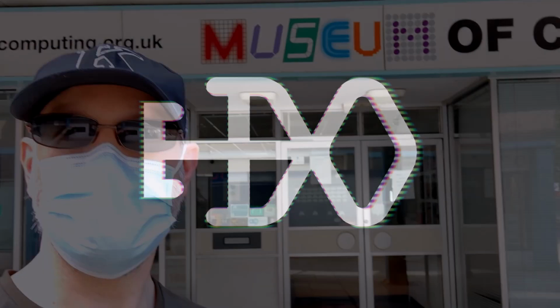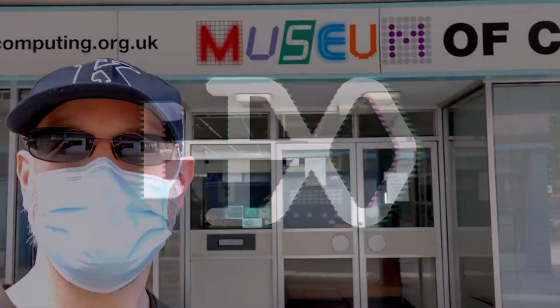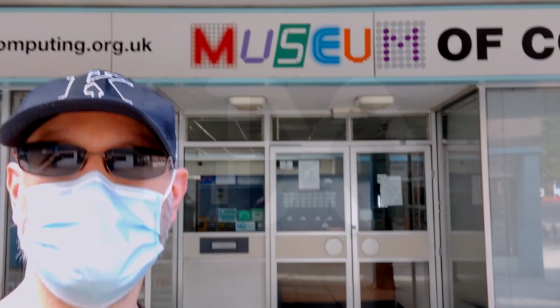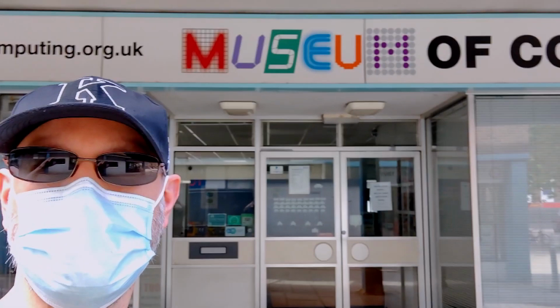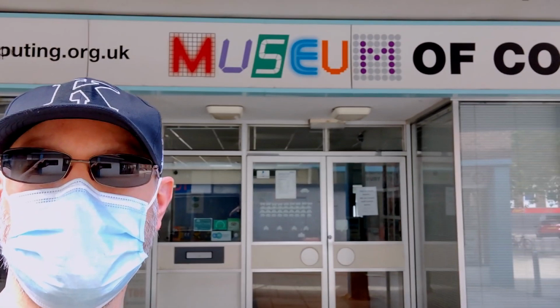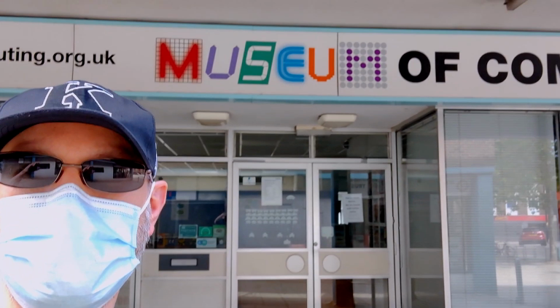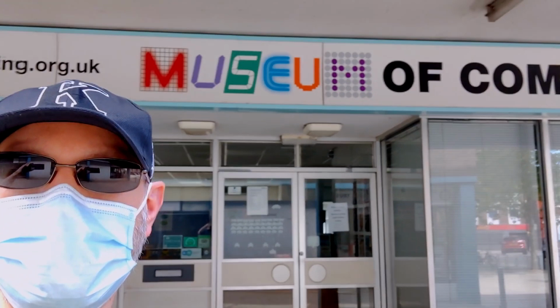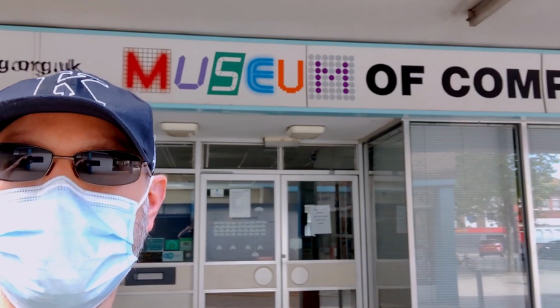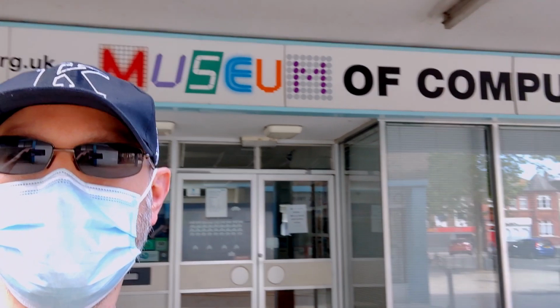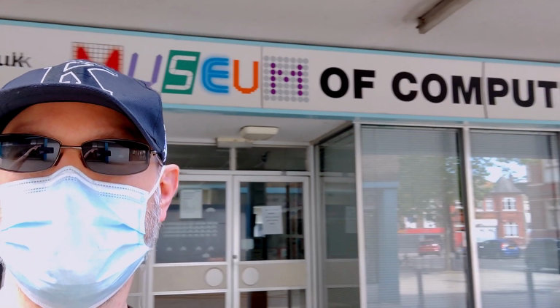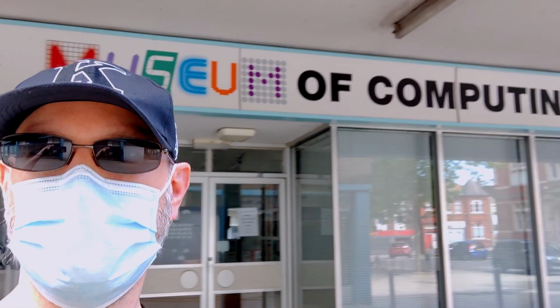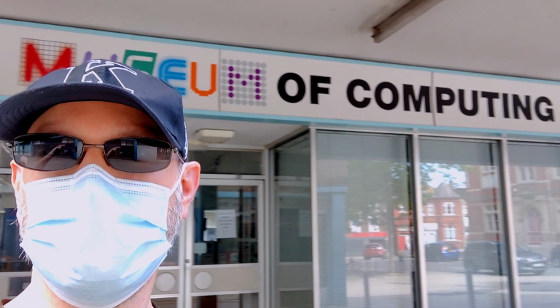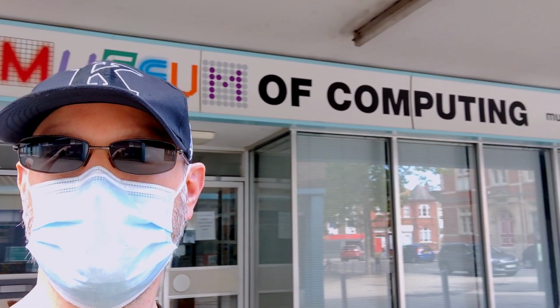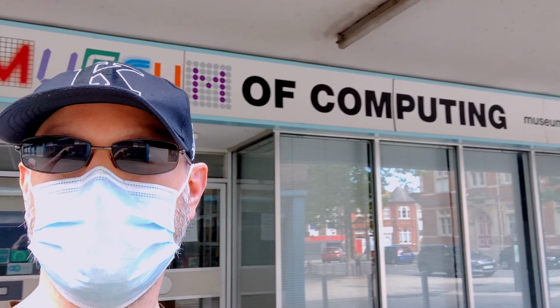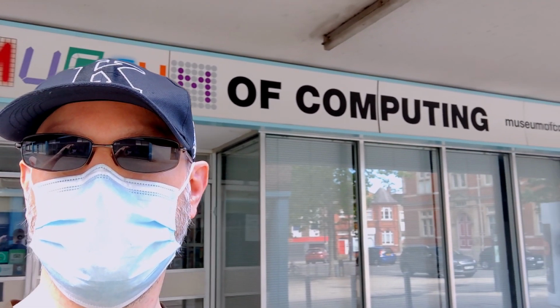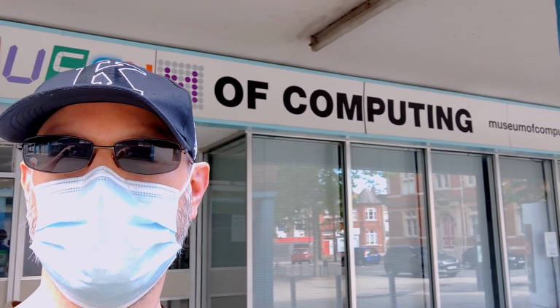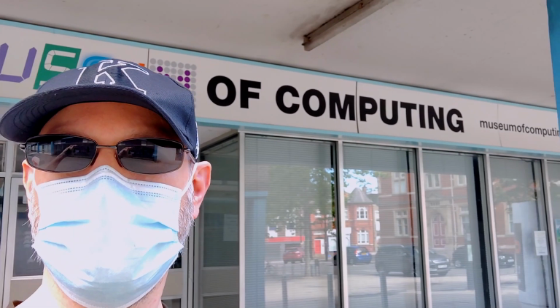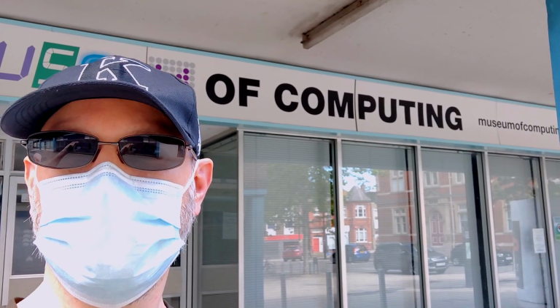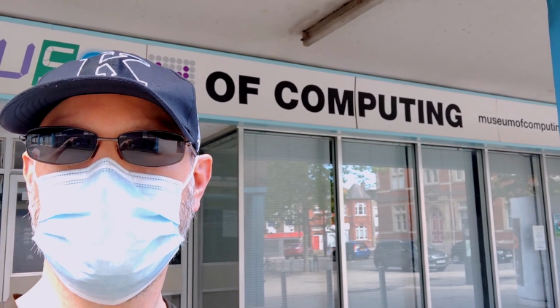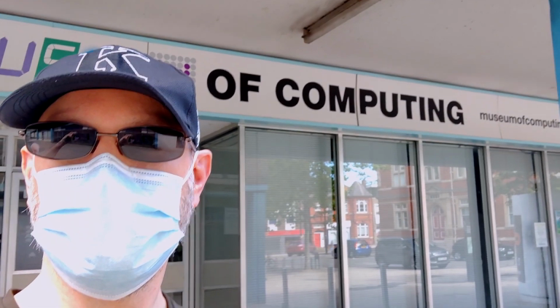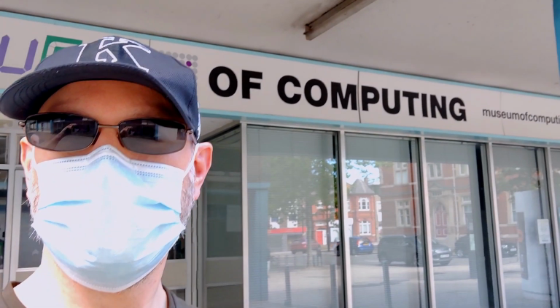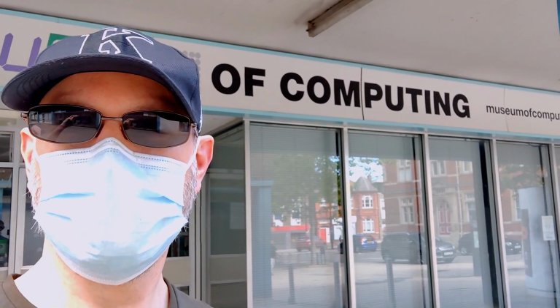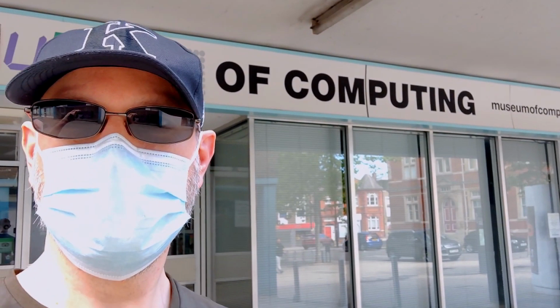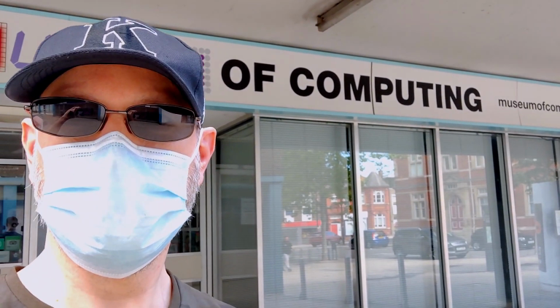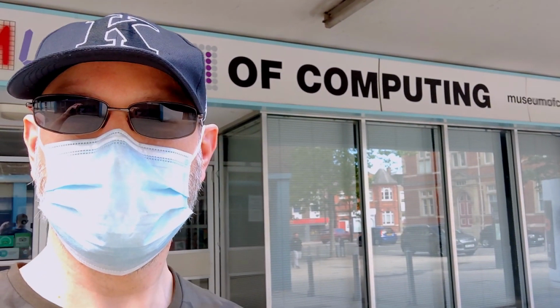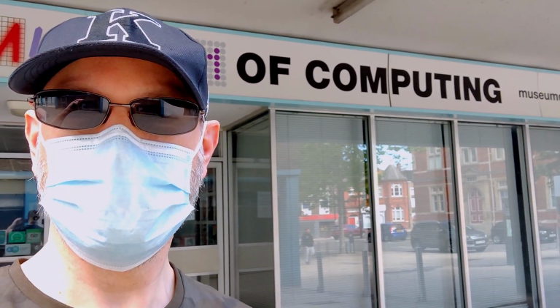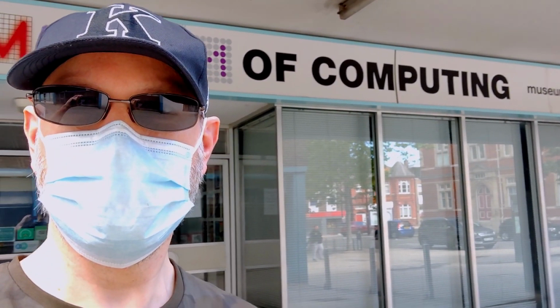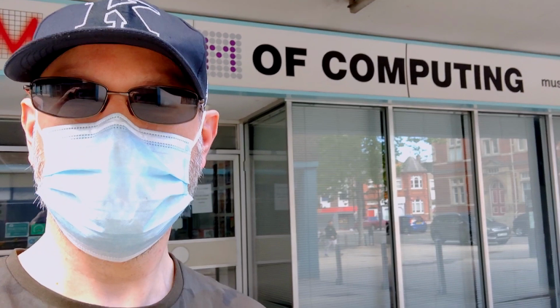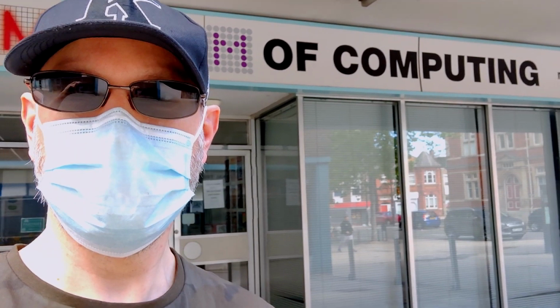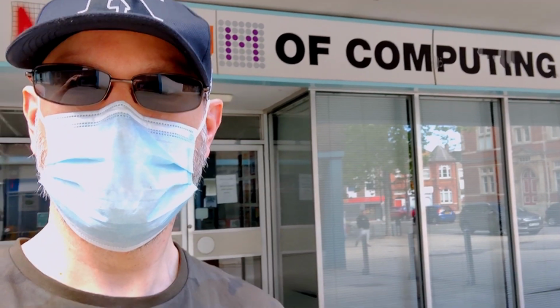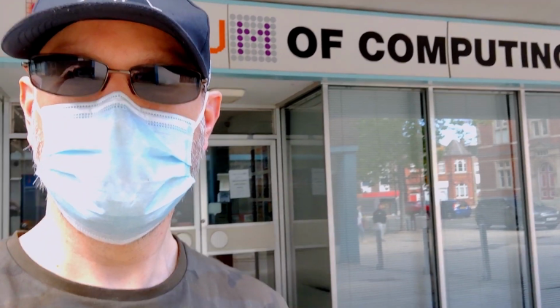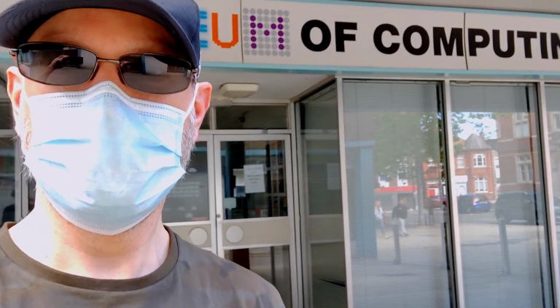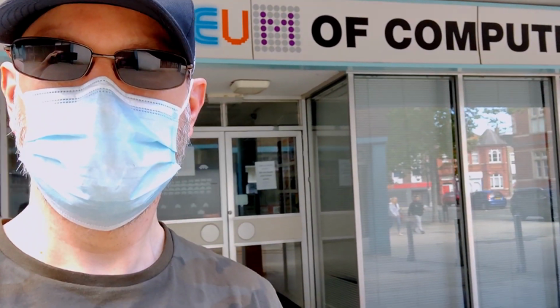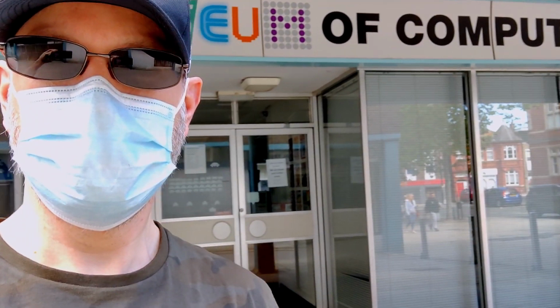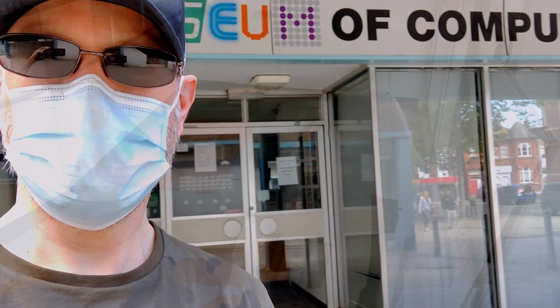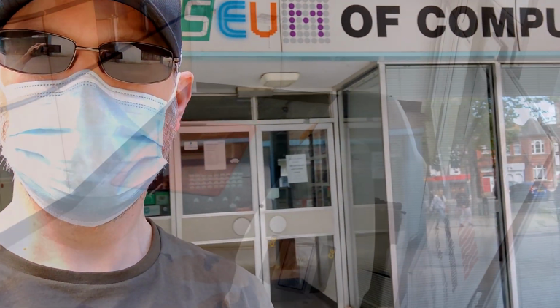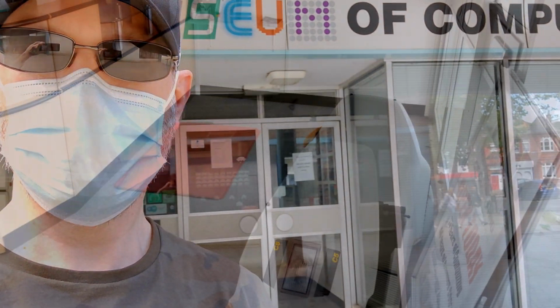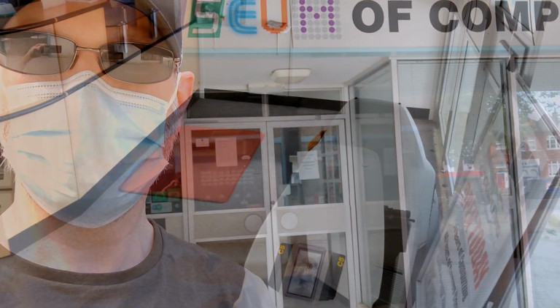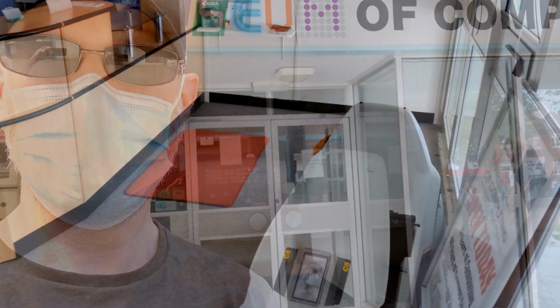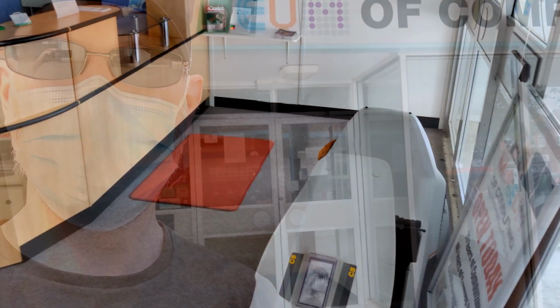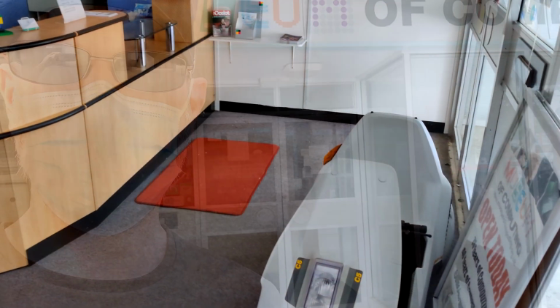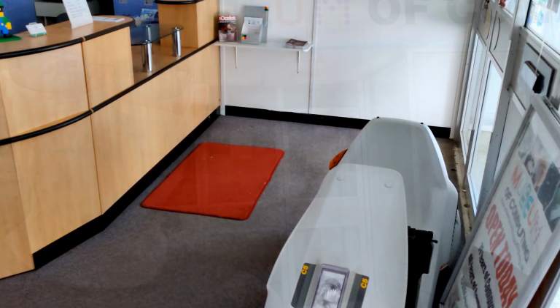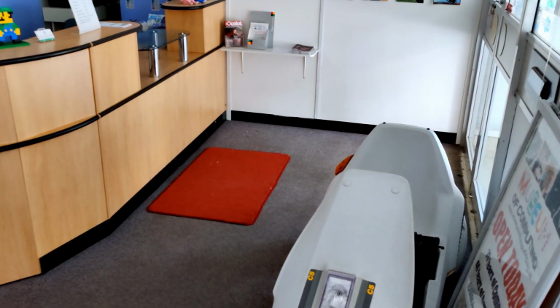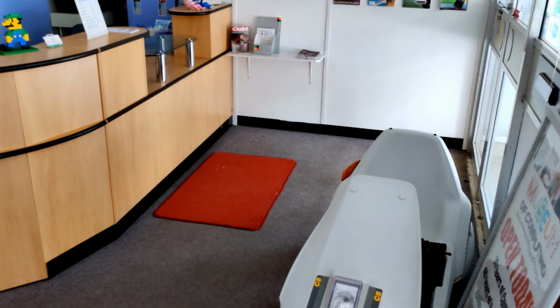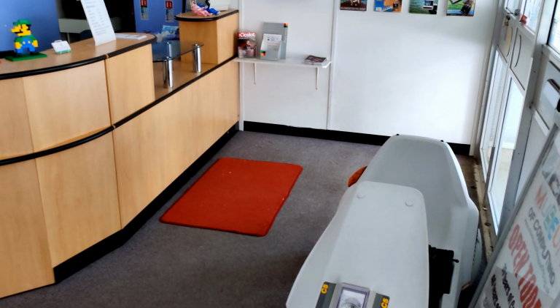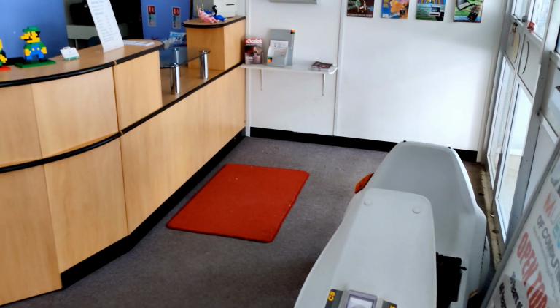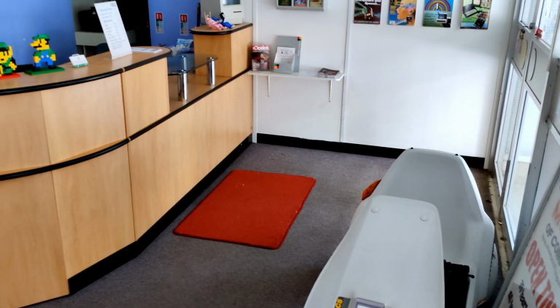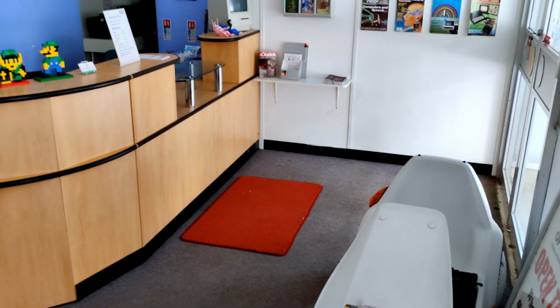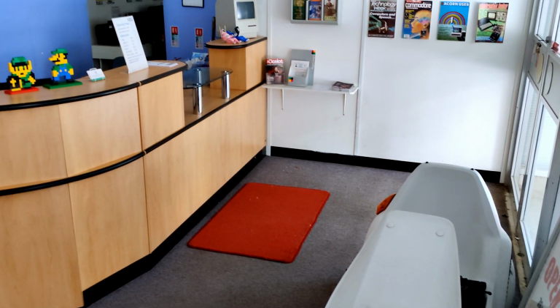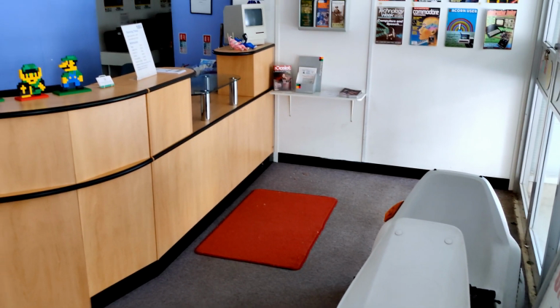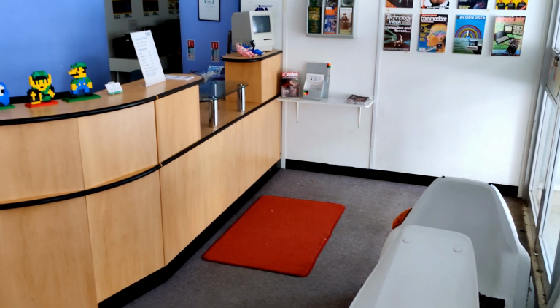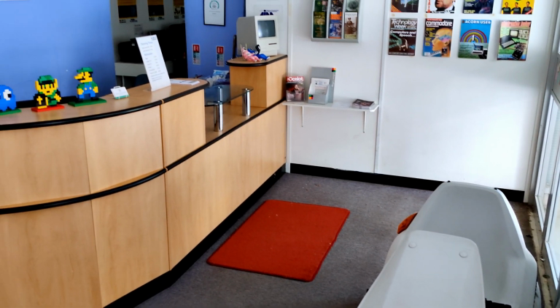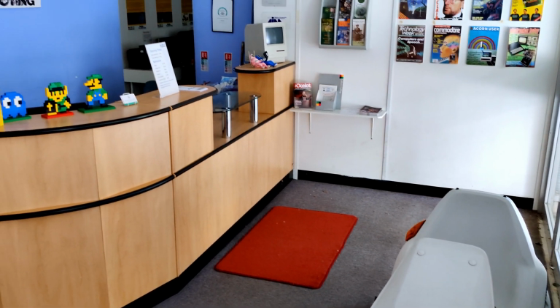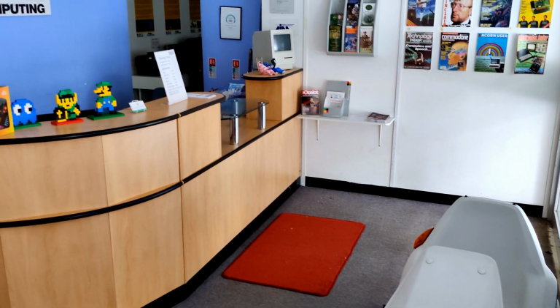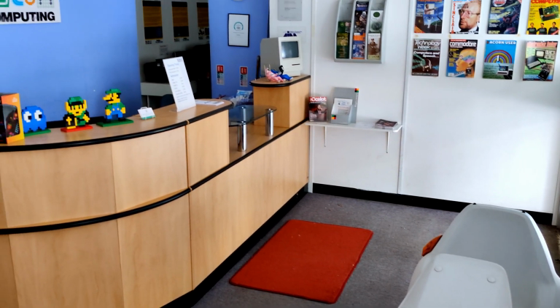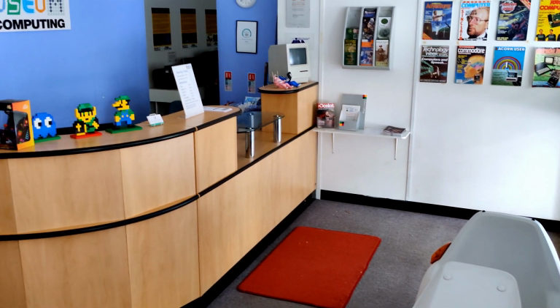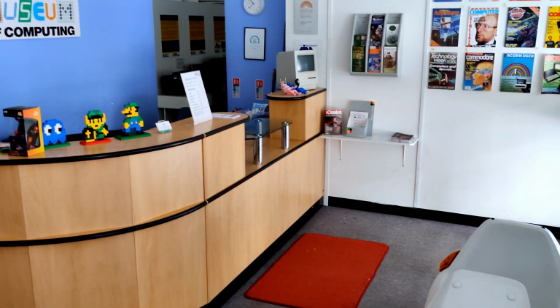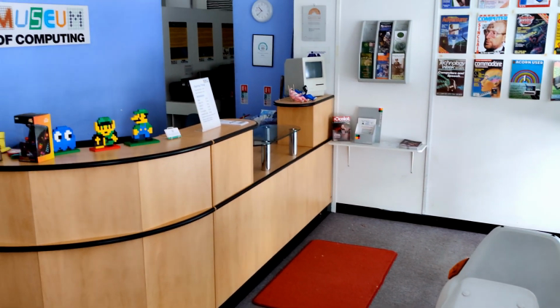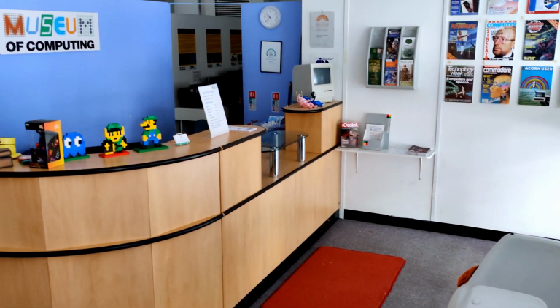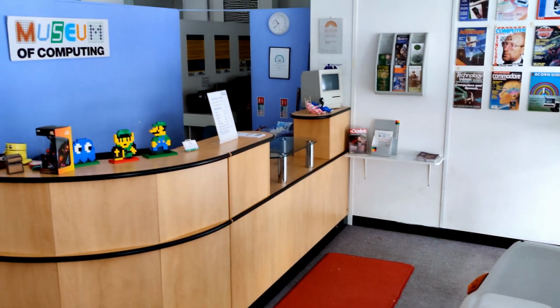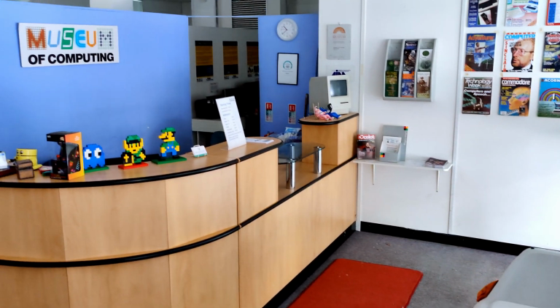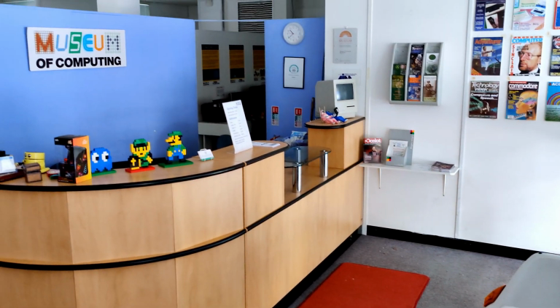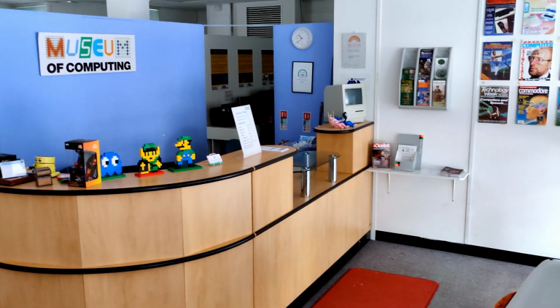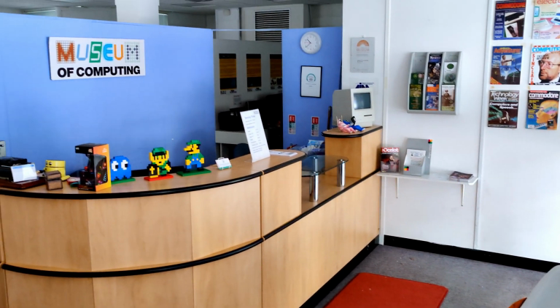Hello, and welcome to the Digital Orphanage. In this episode, I'm back volunteering at the Museum of Computing in Swindon.